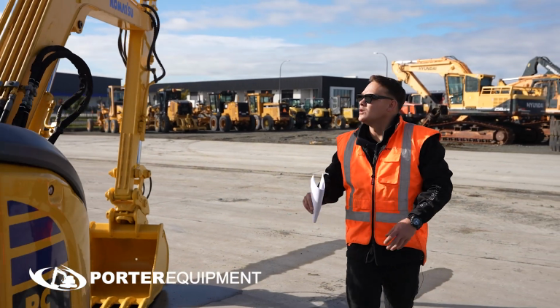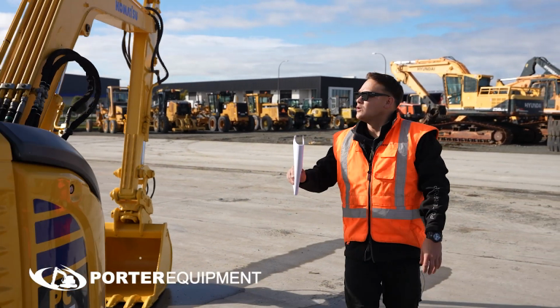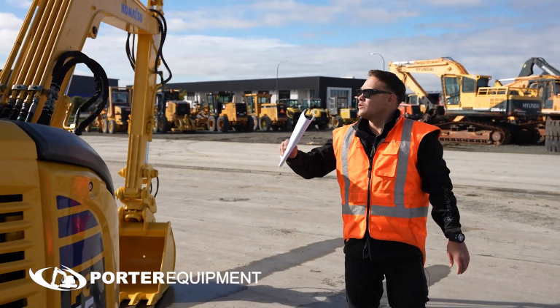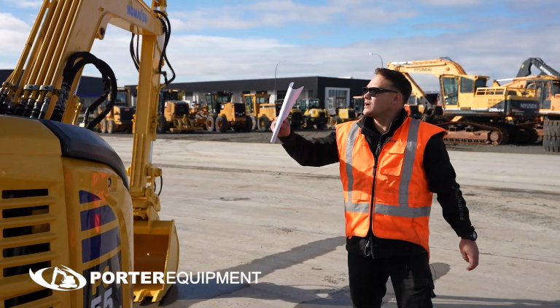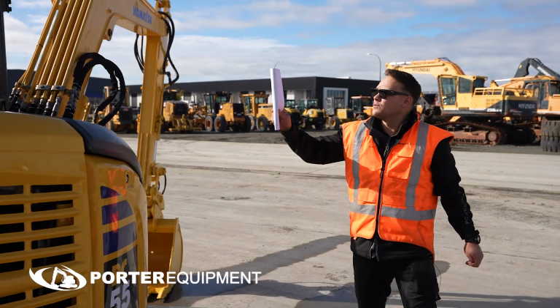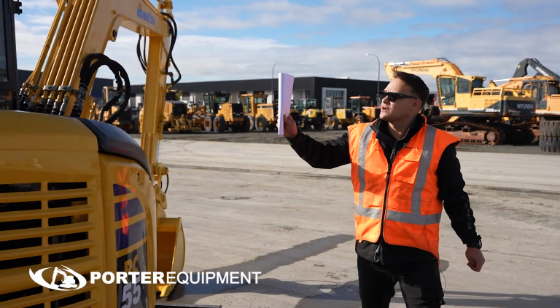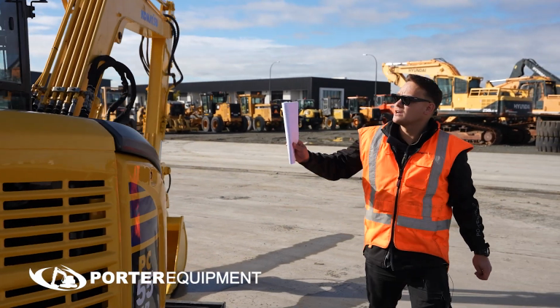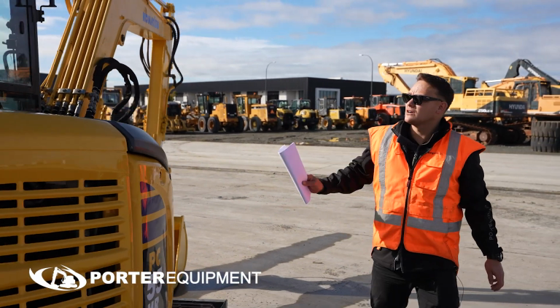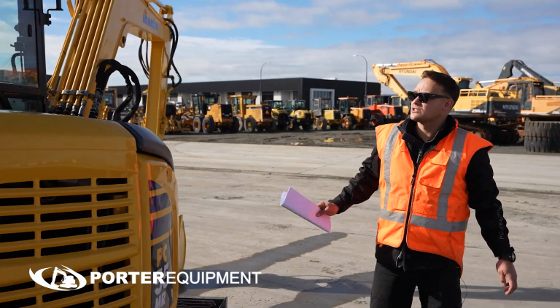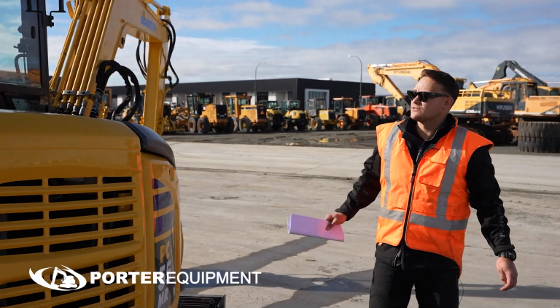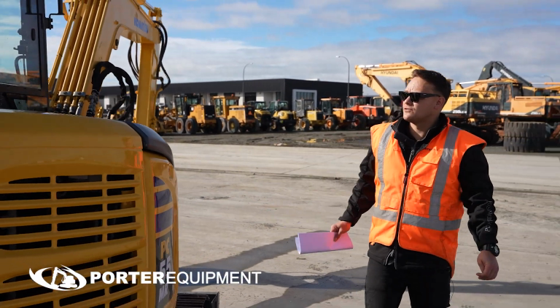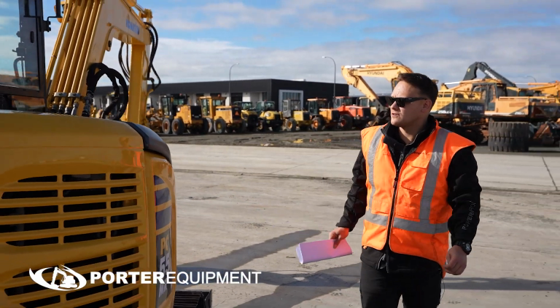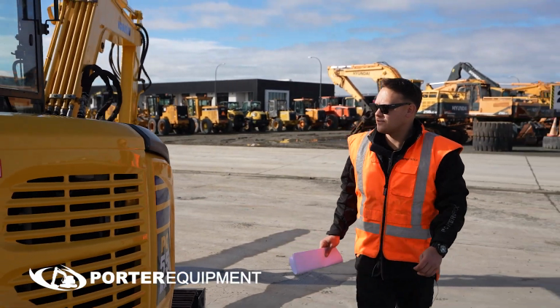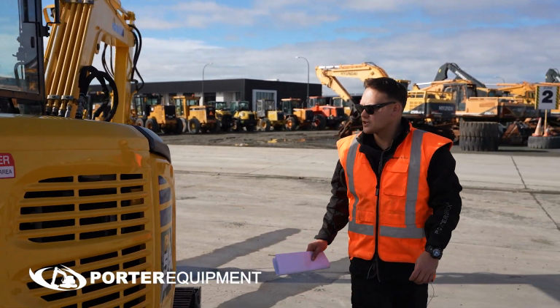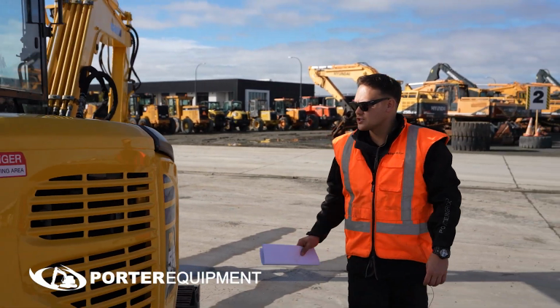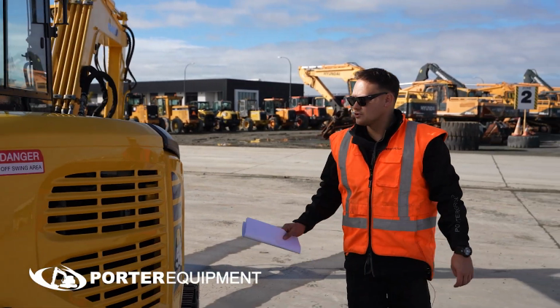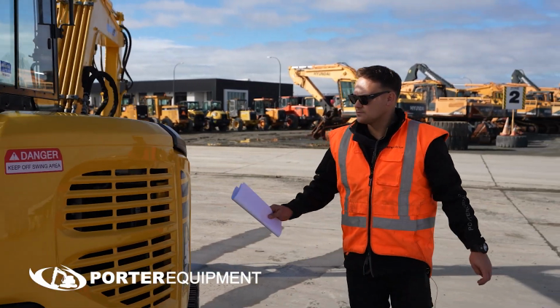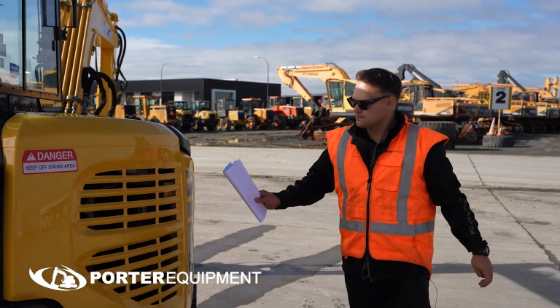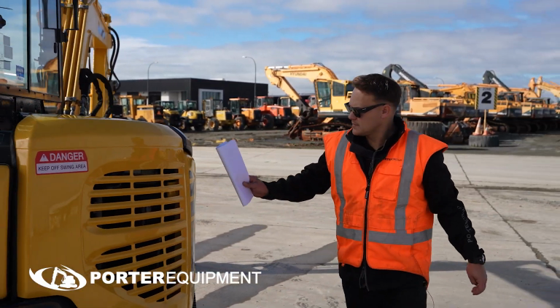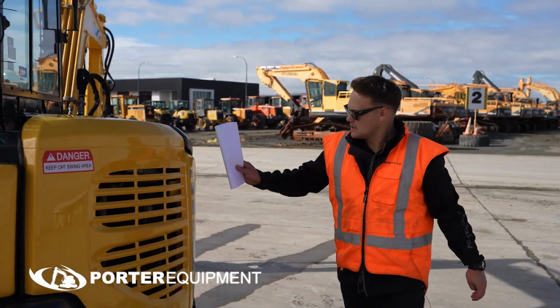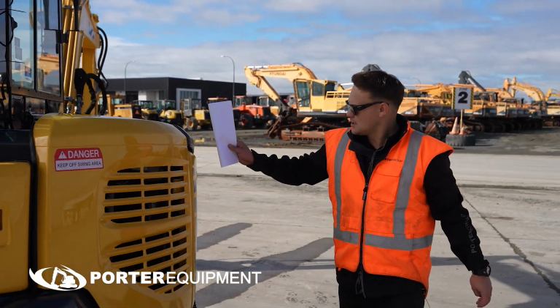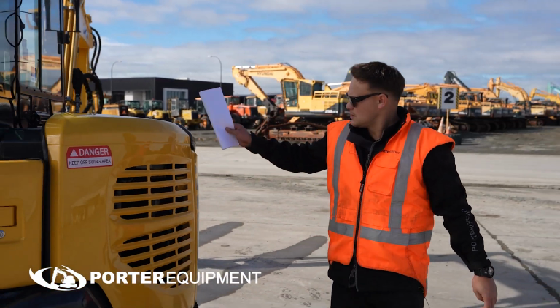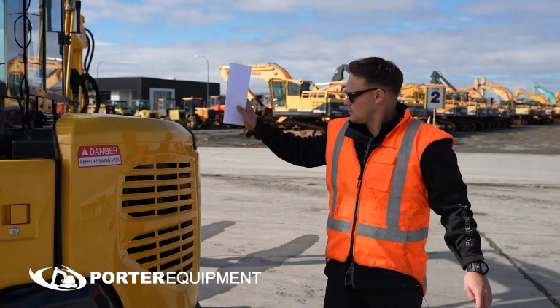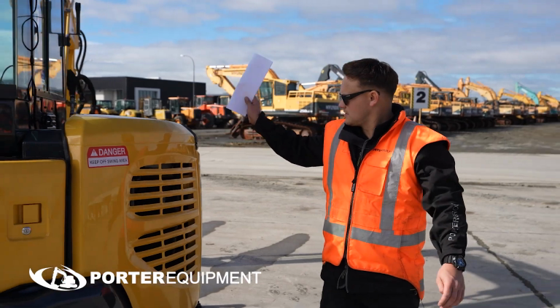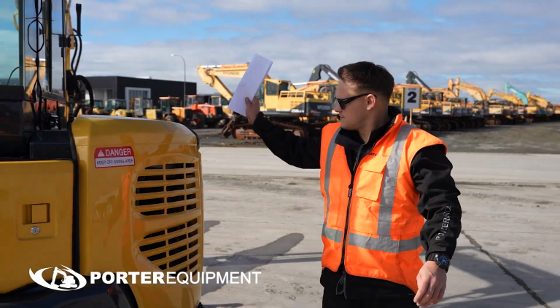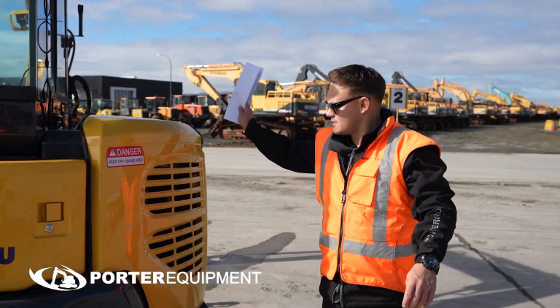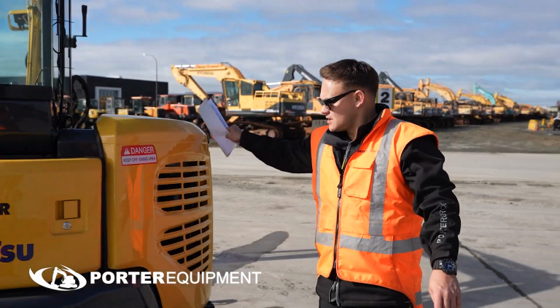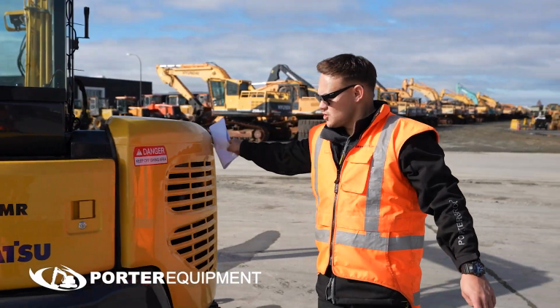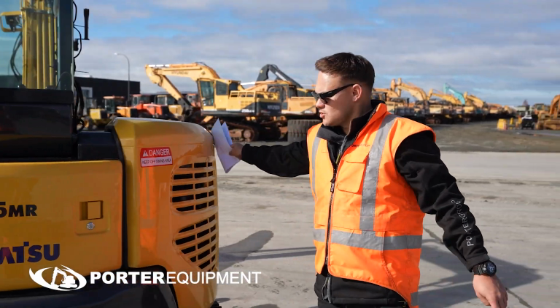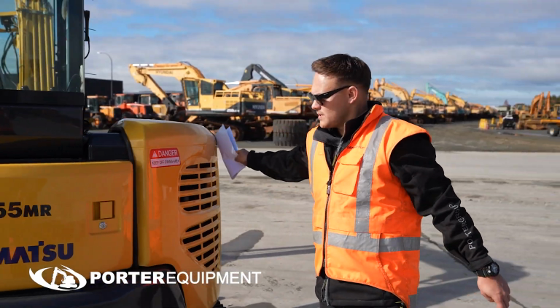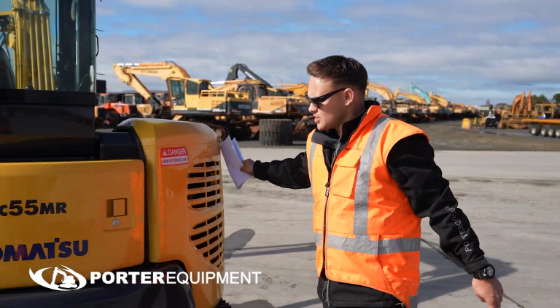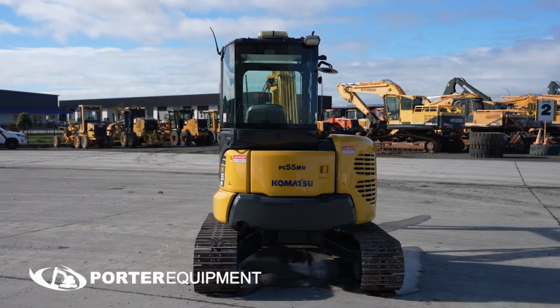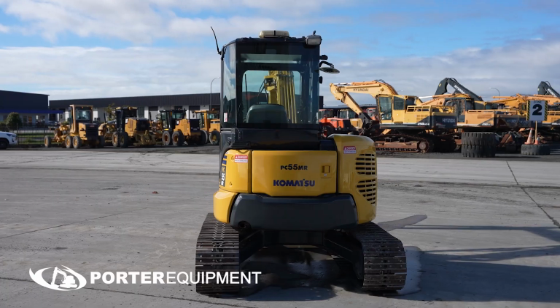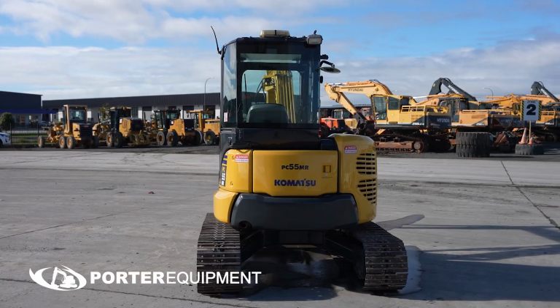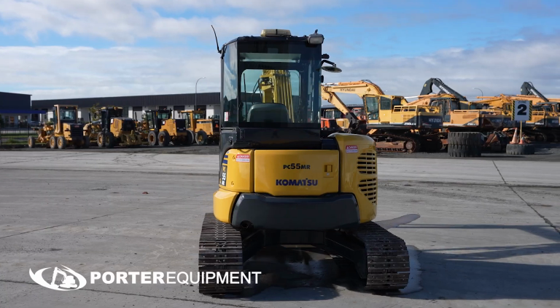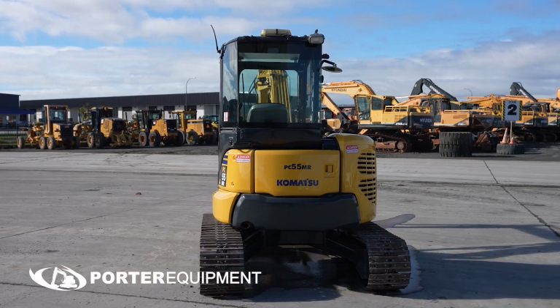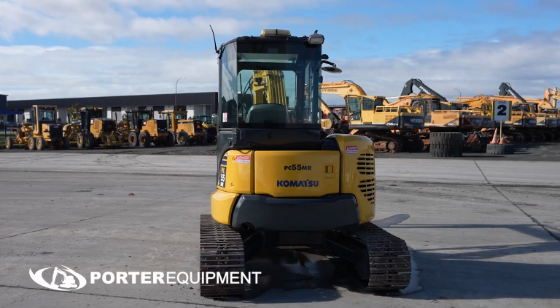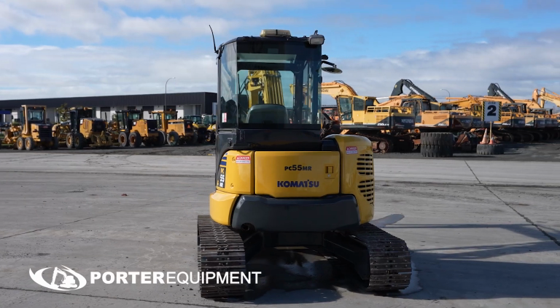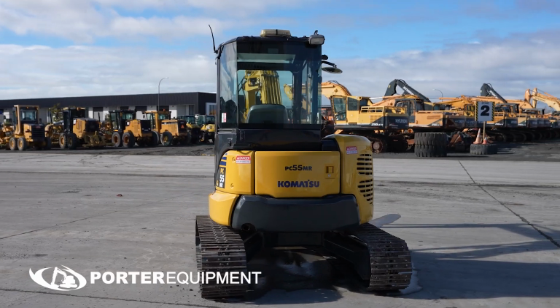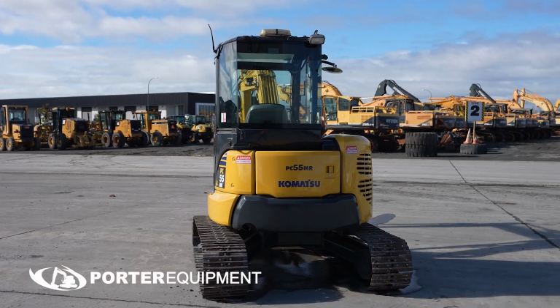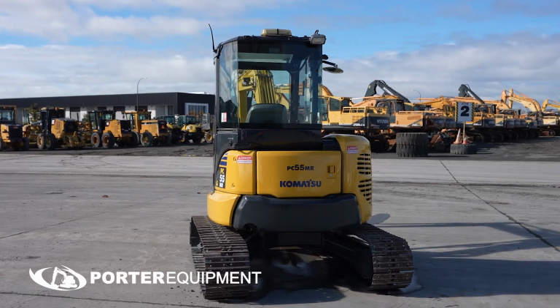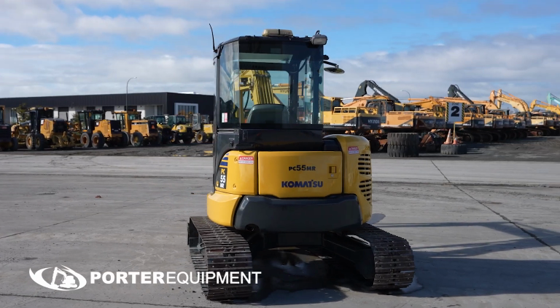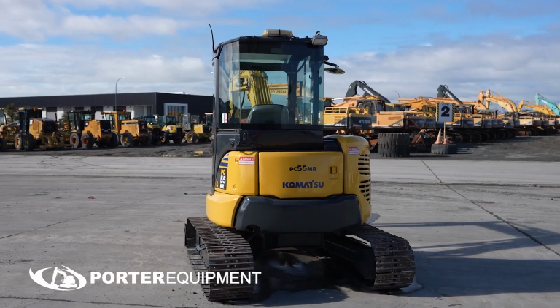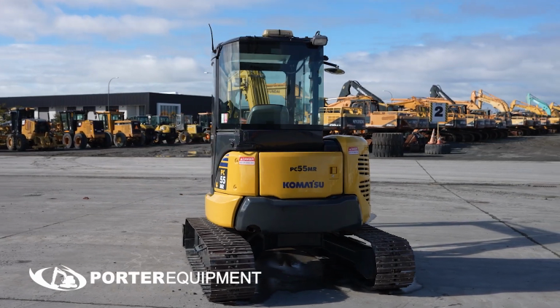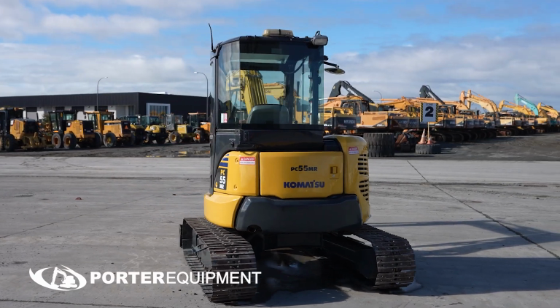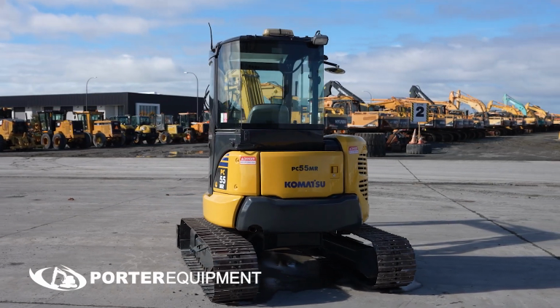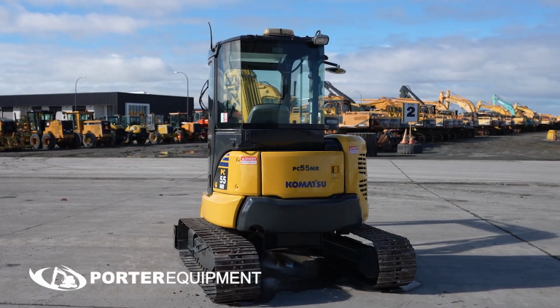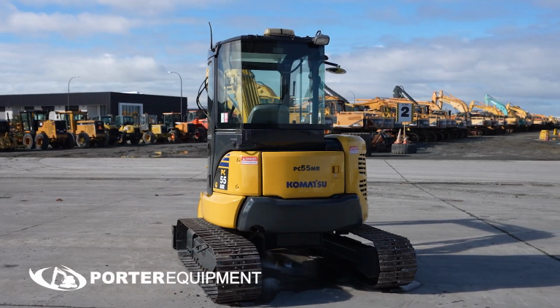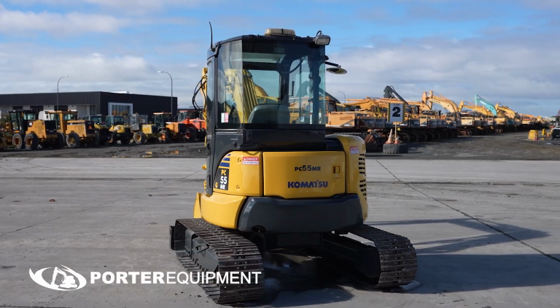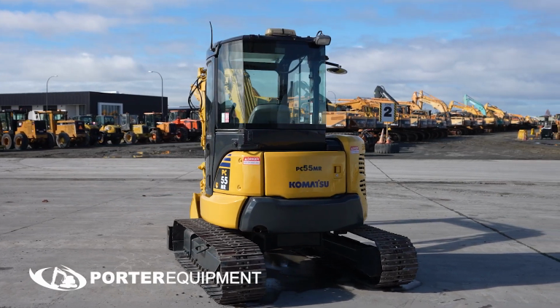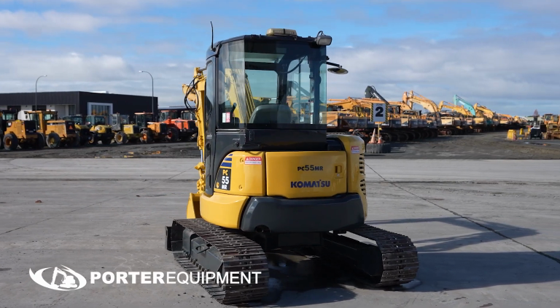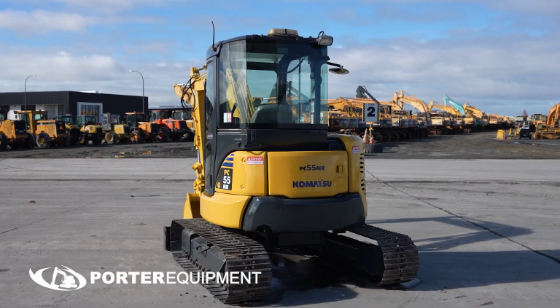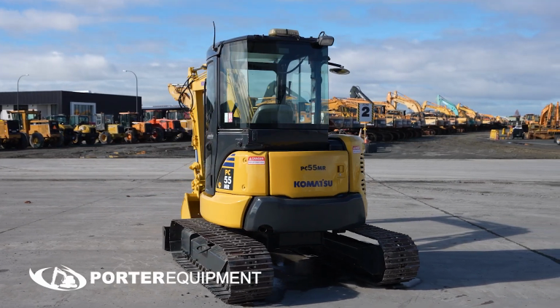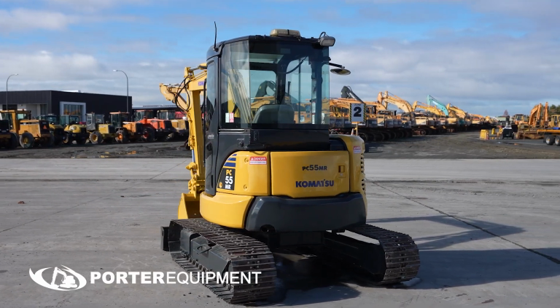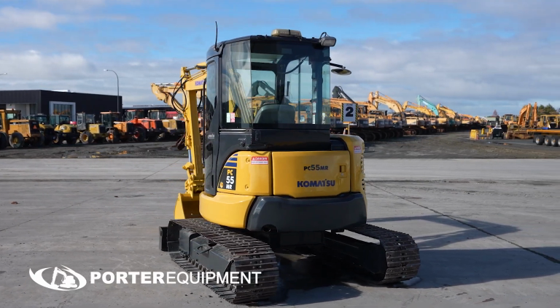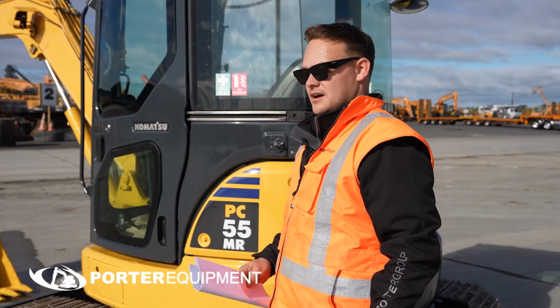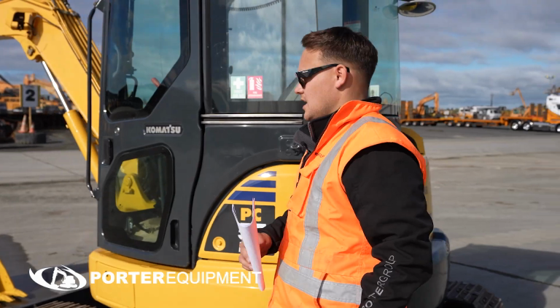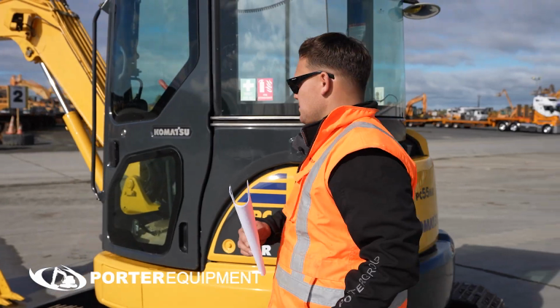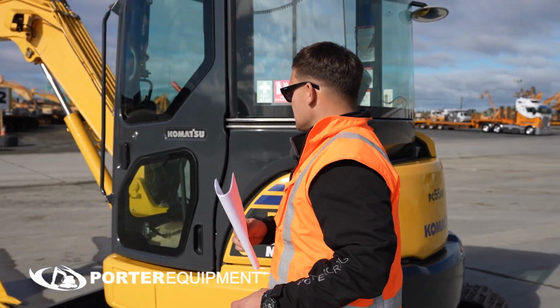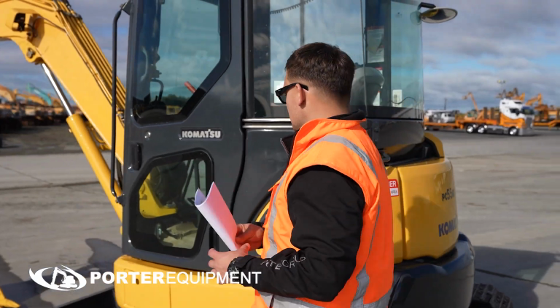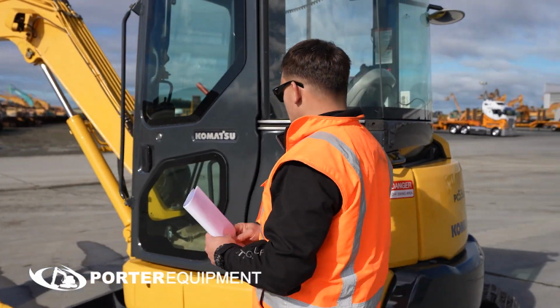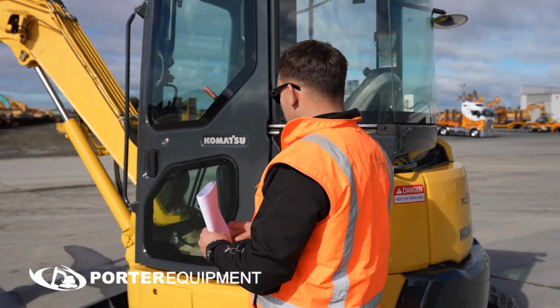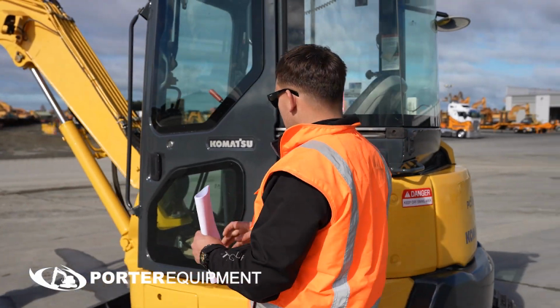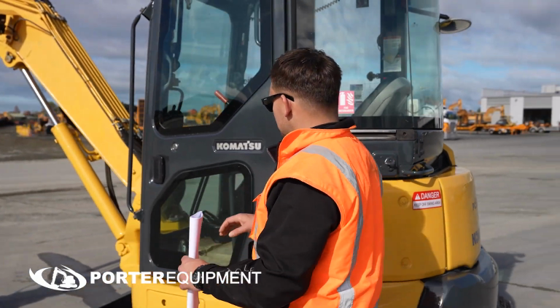All our working lights are fully functional. We have fitted a new battery, all new Komatsu decals, and up into our cab.